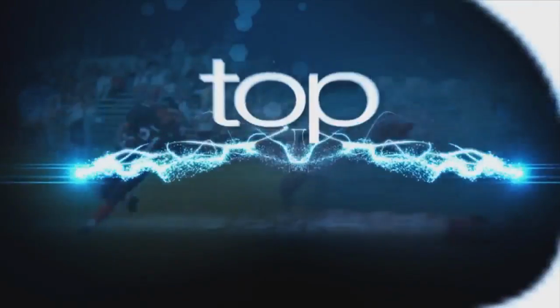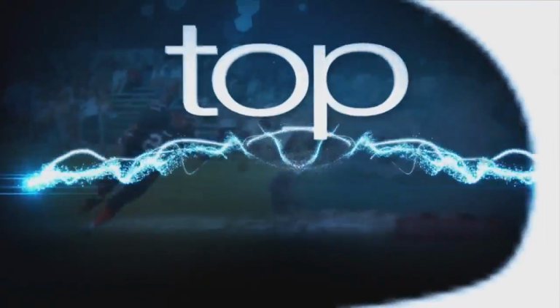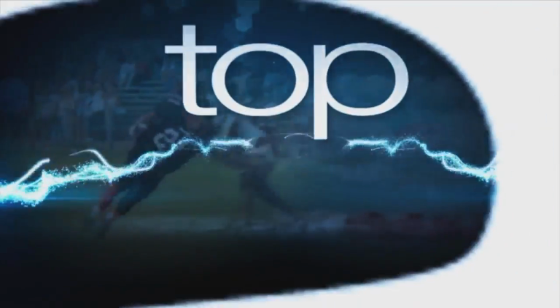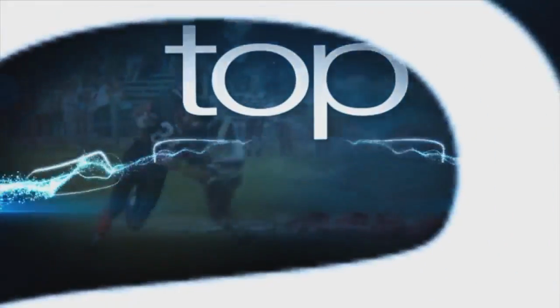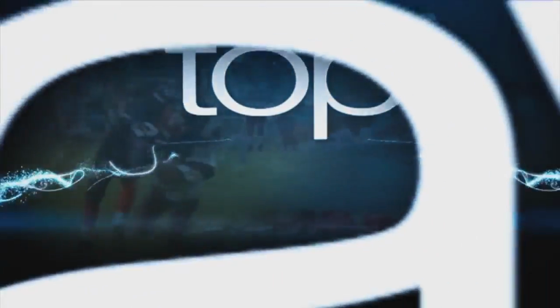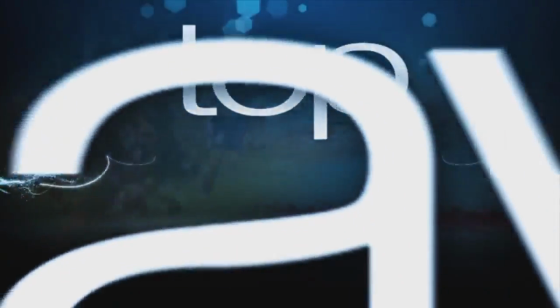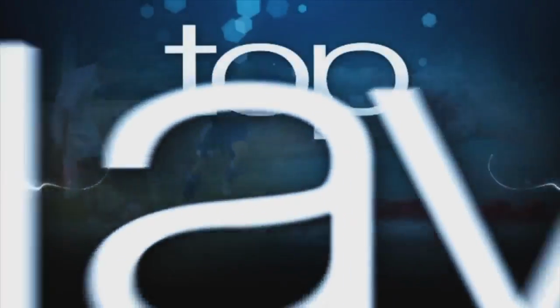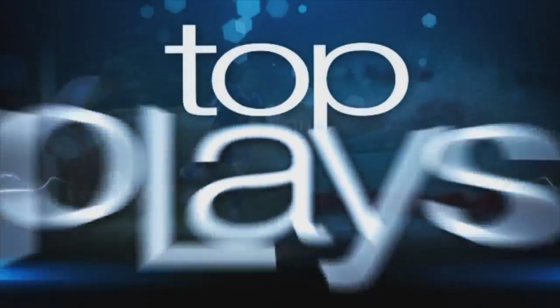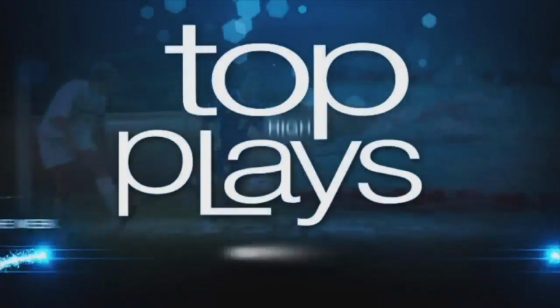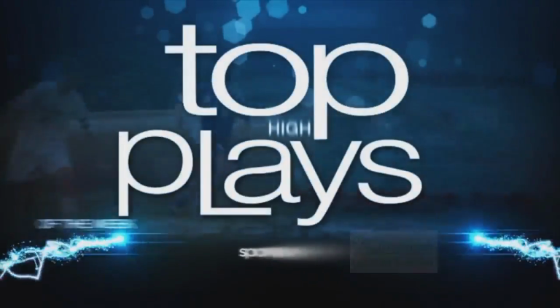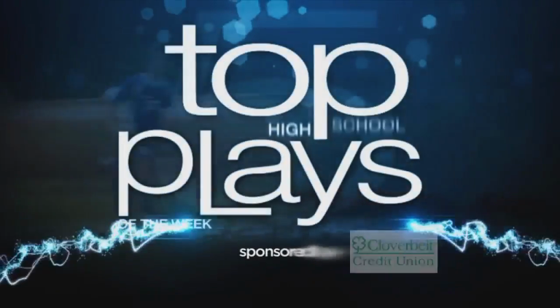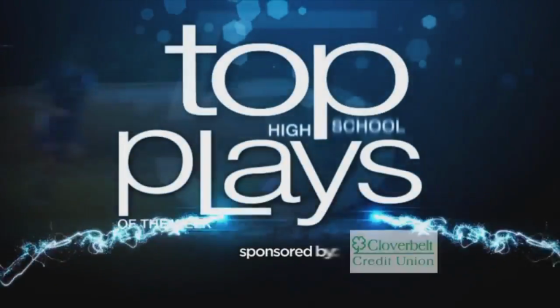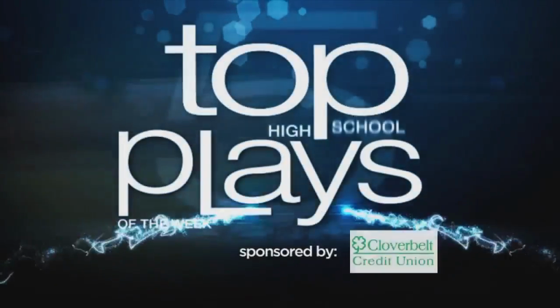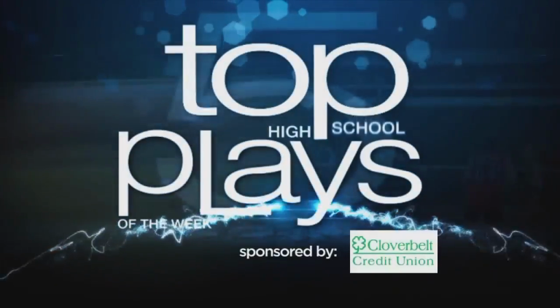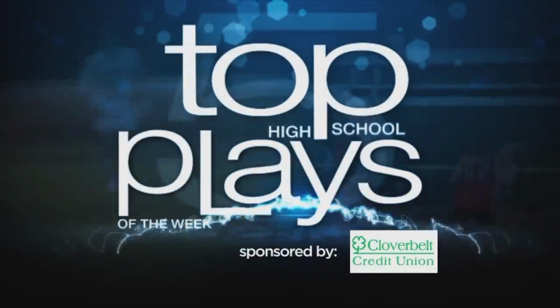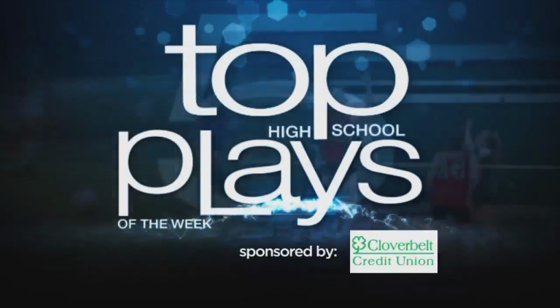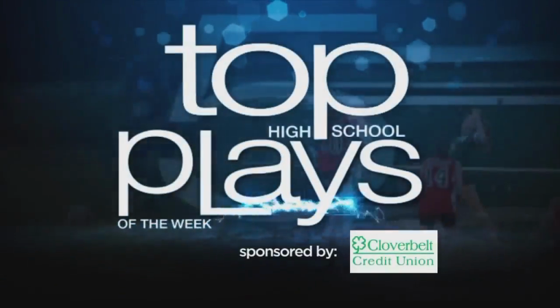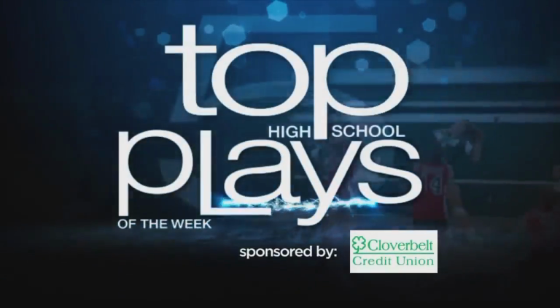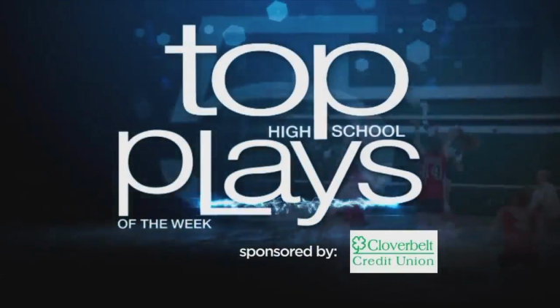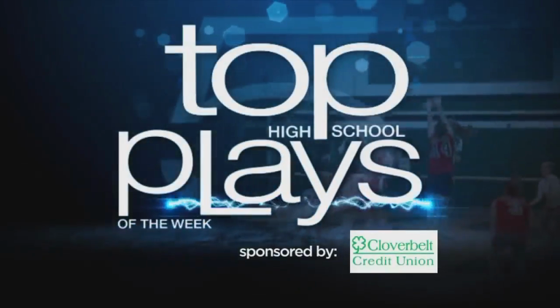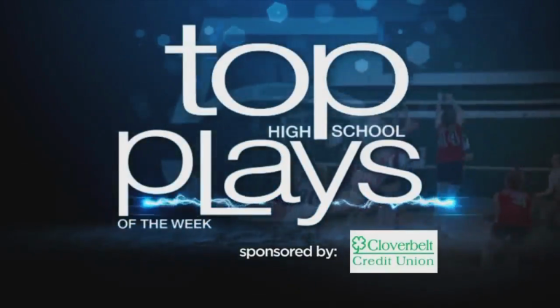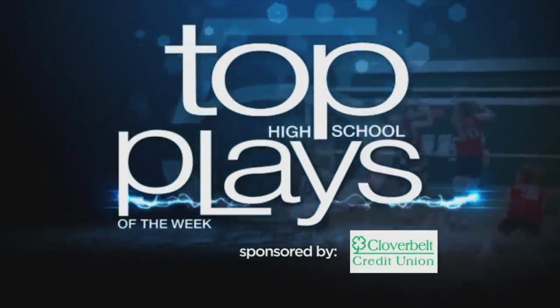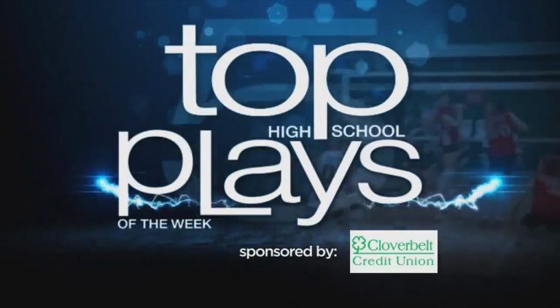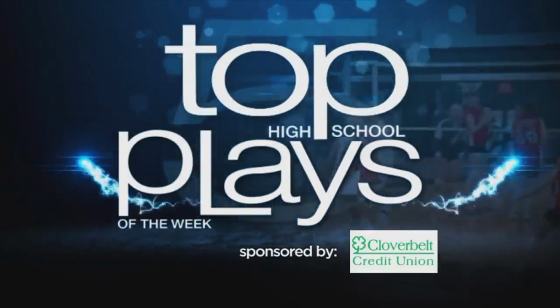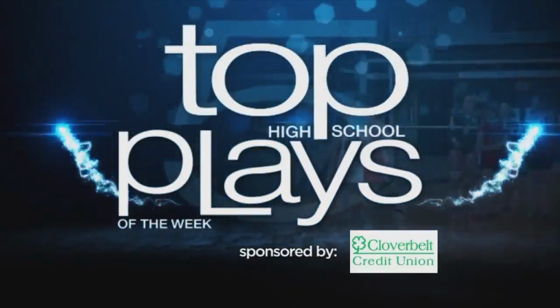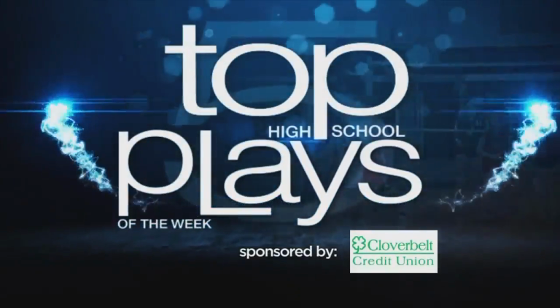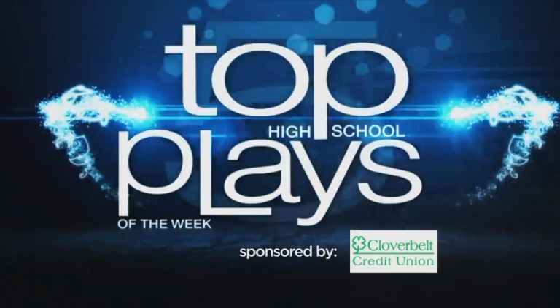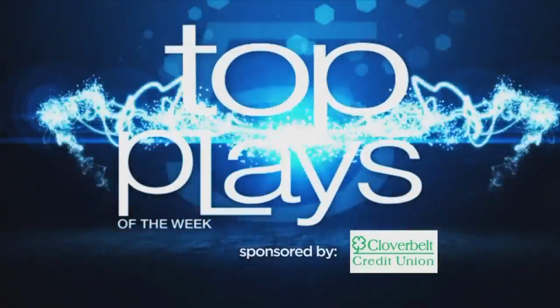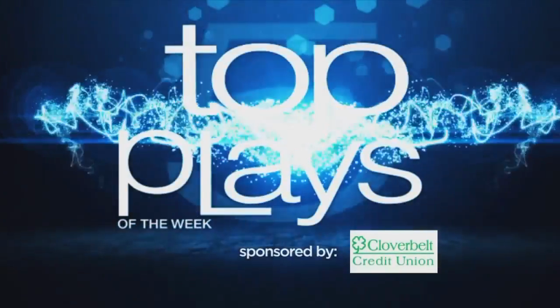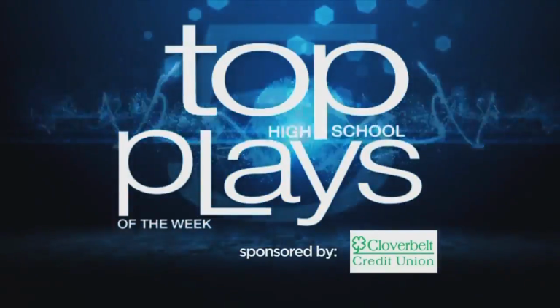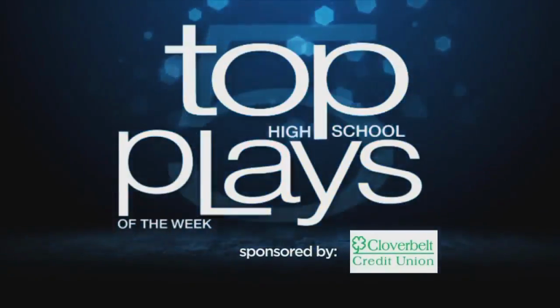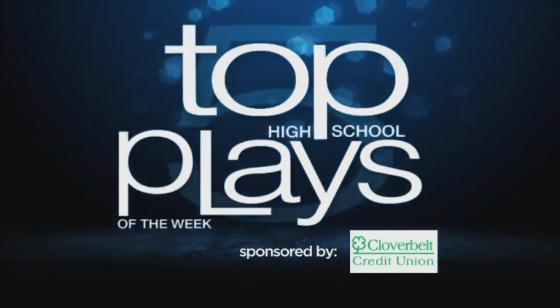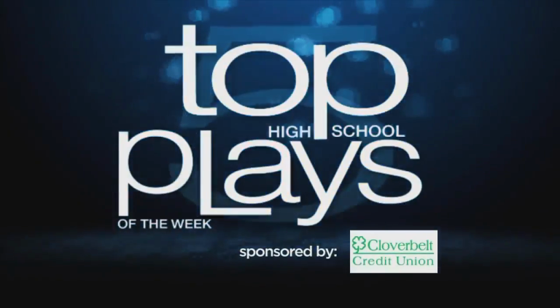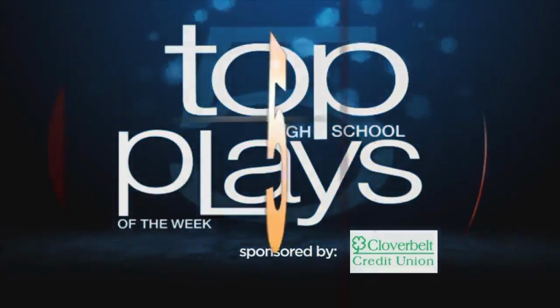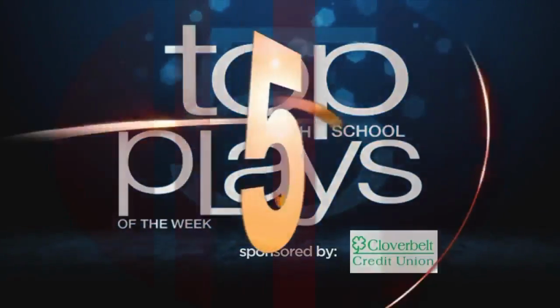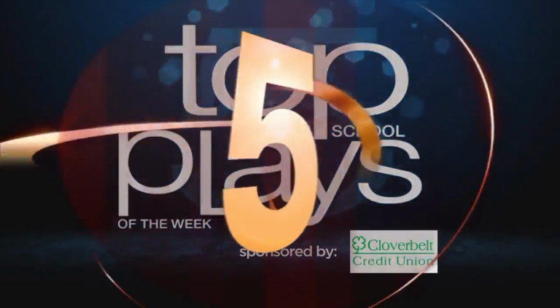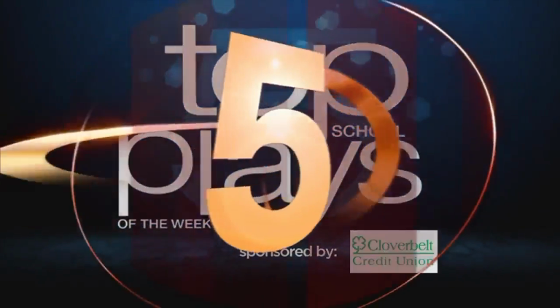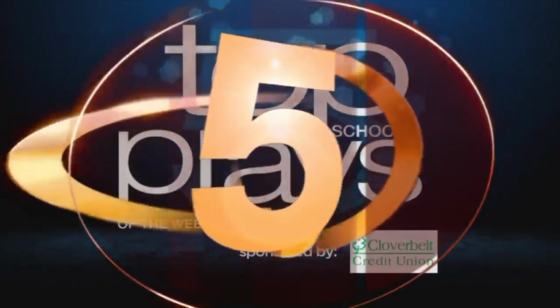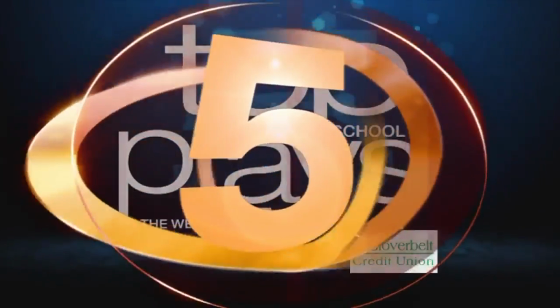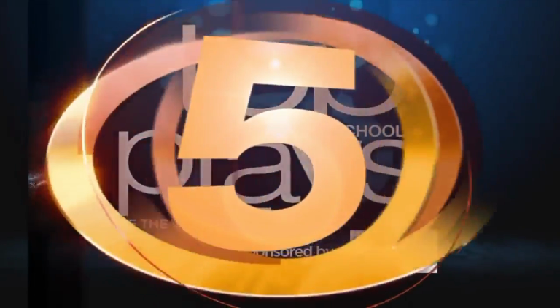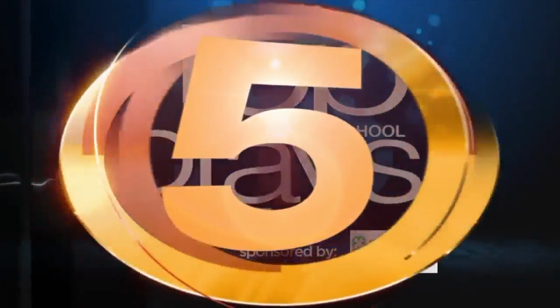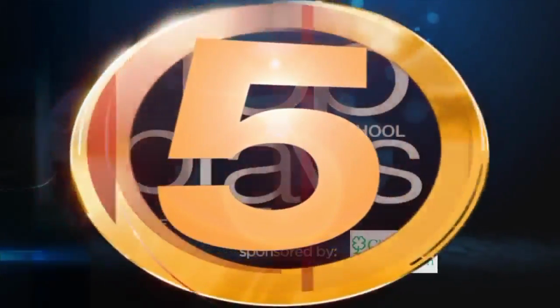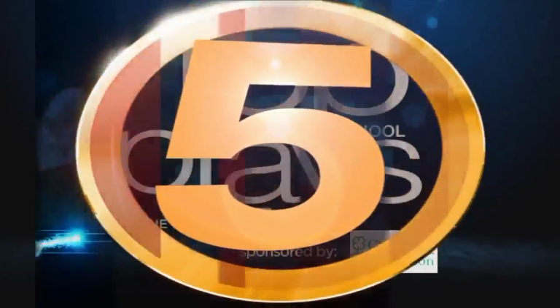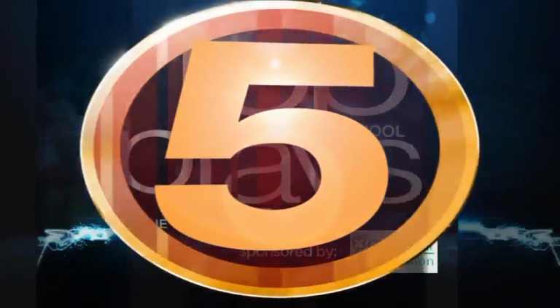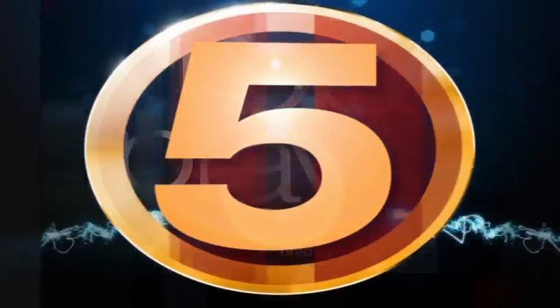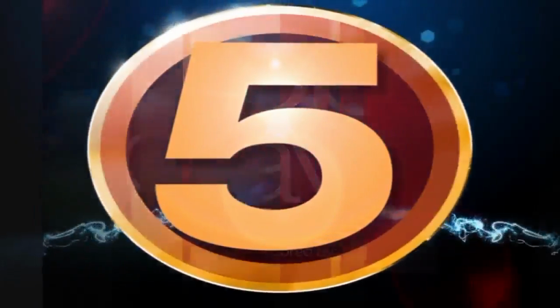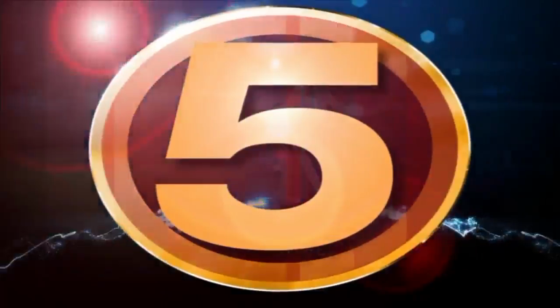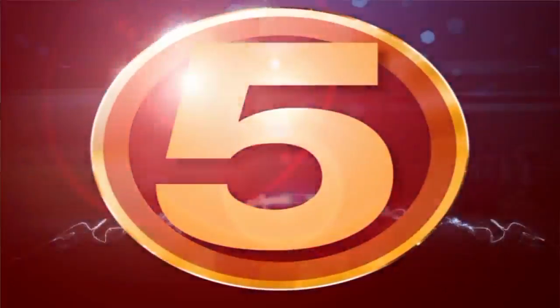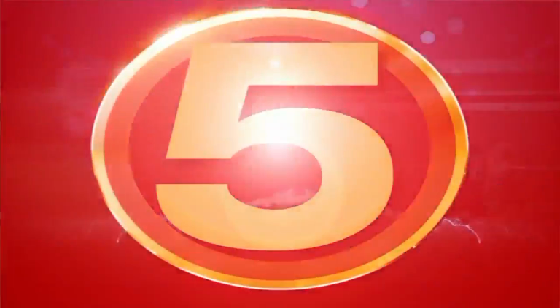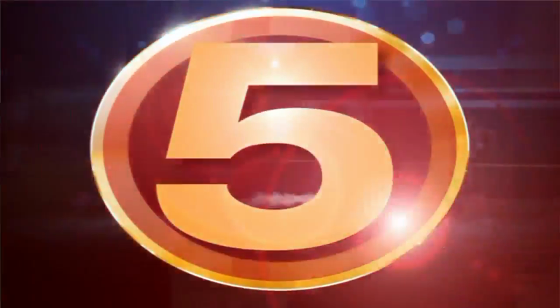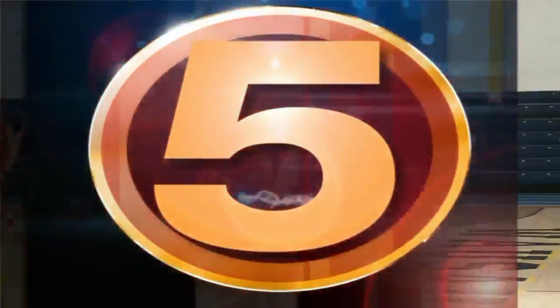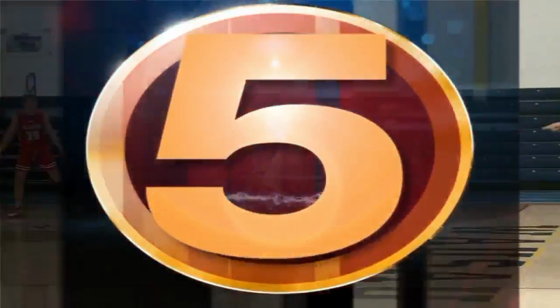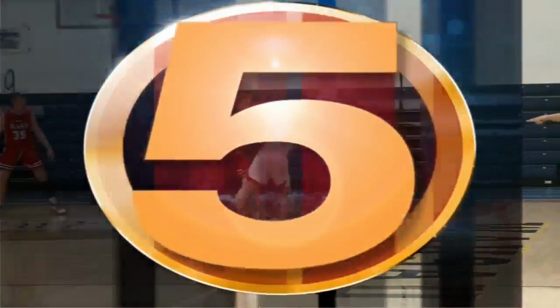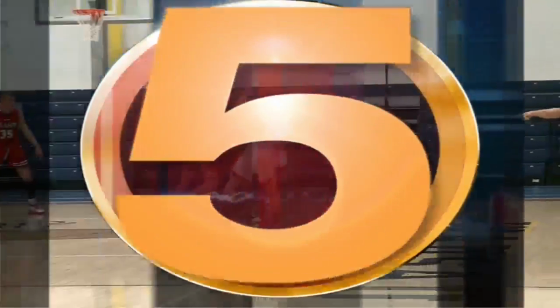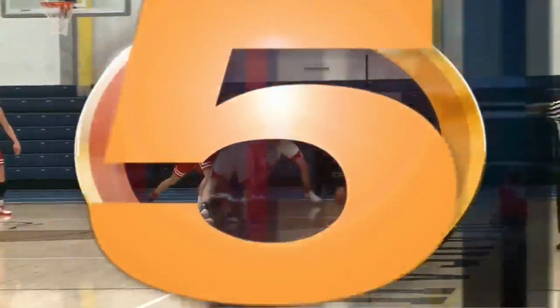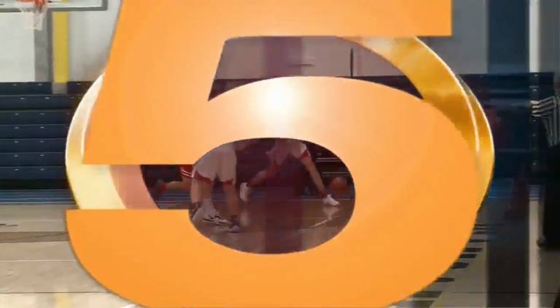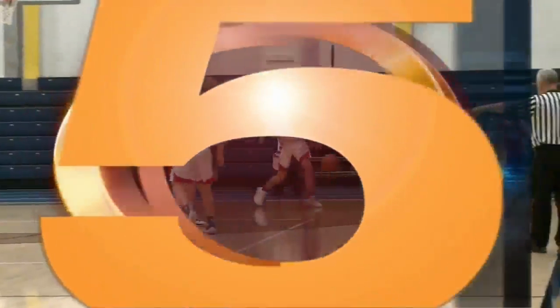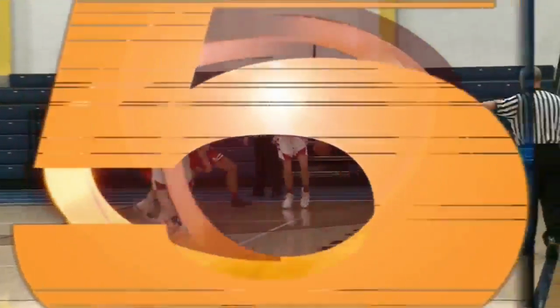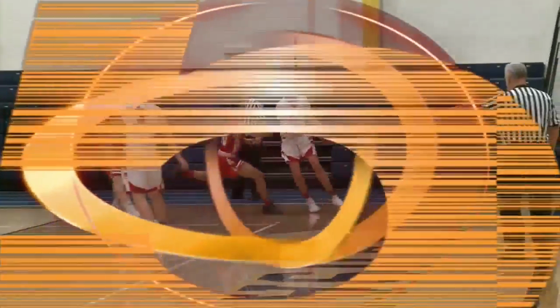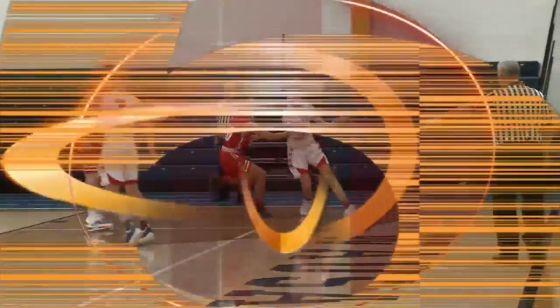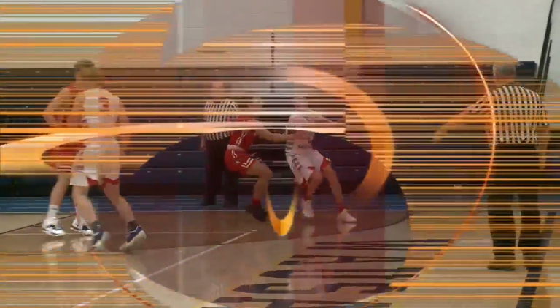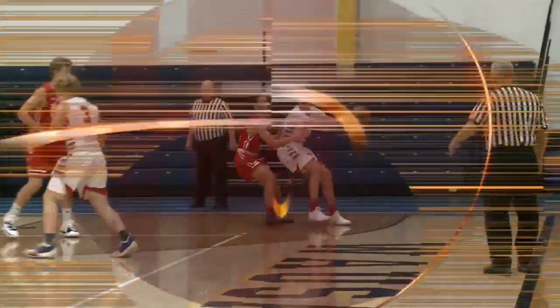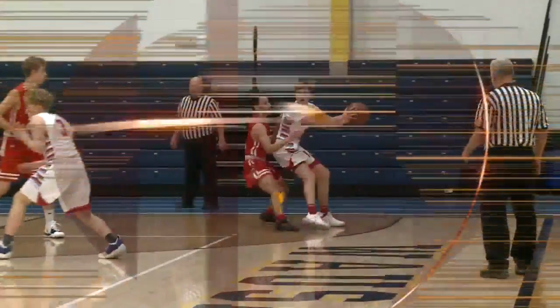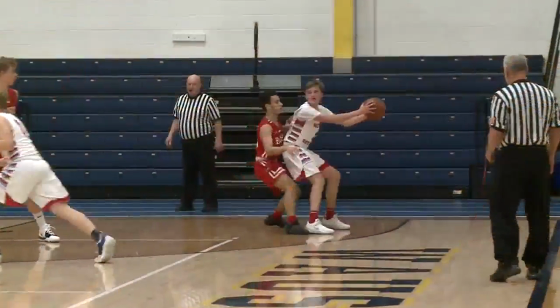Top 5 High School Plays of the Week, sponsored by Cloverbelt Credit Union. Alright, here we go — basketball season is officially here.